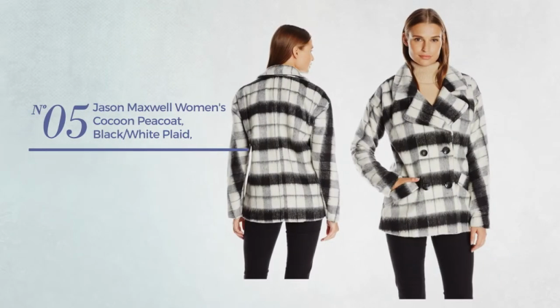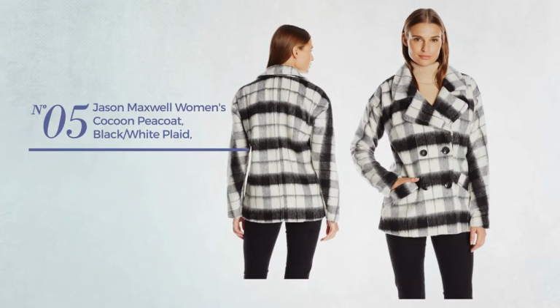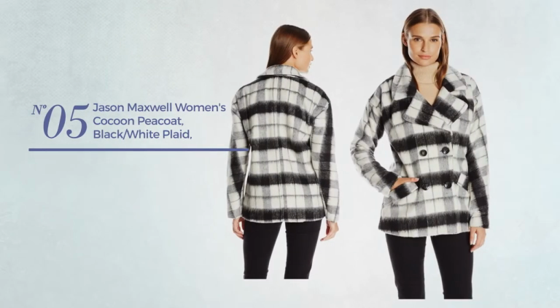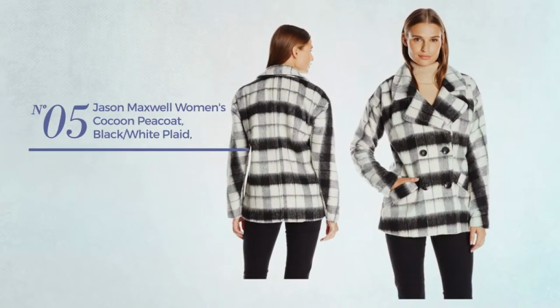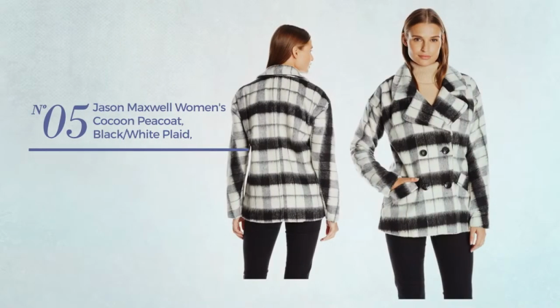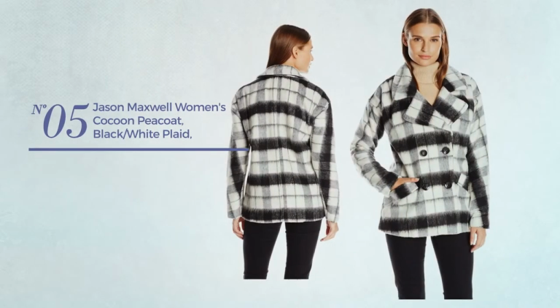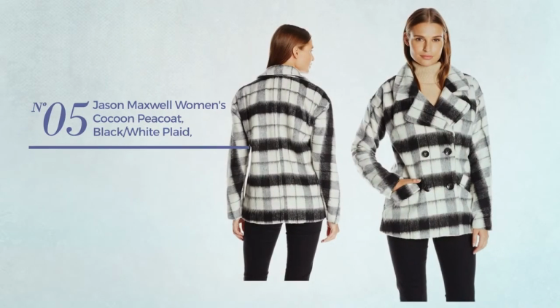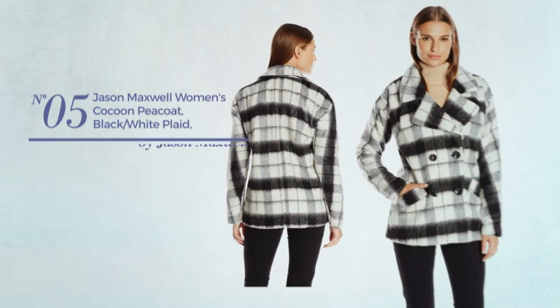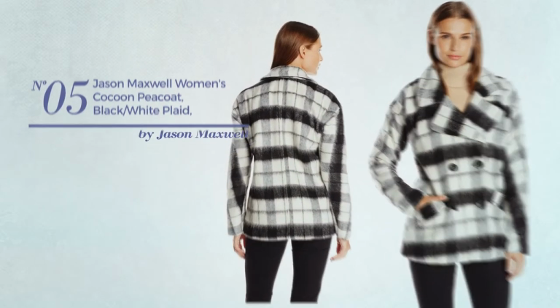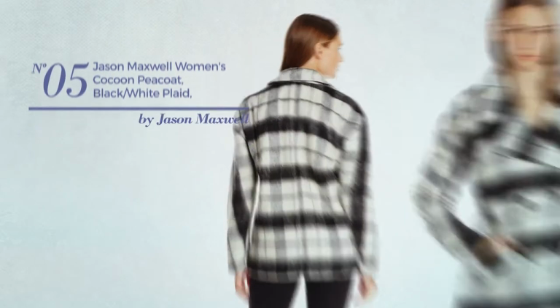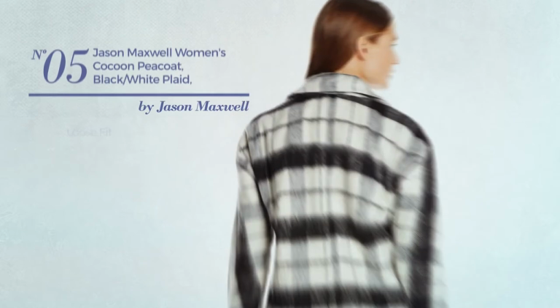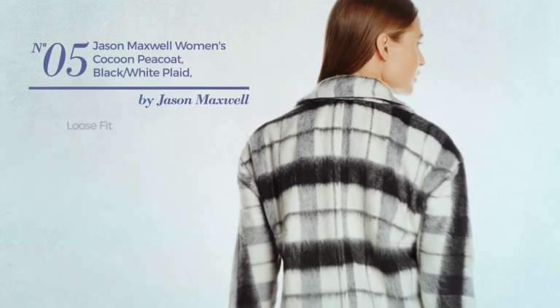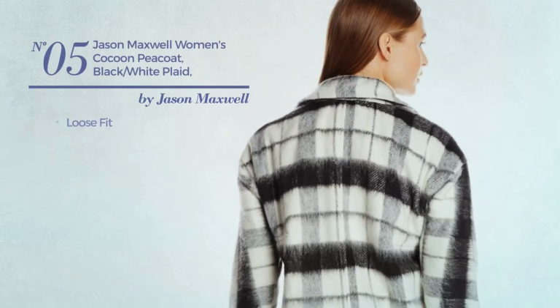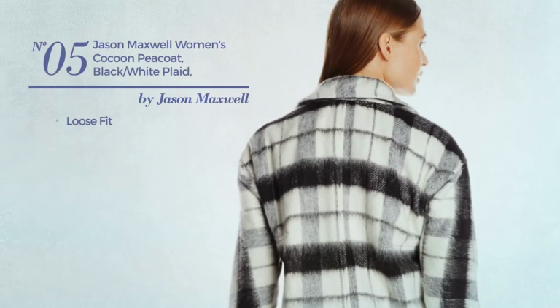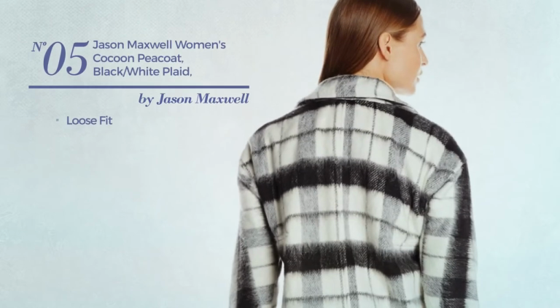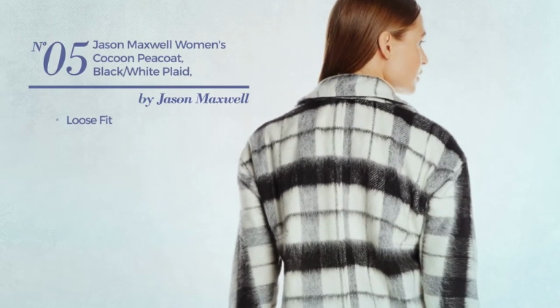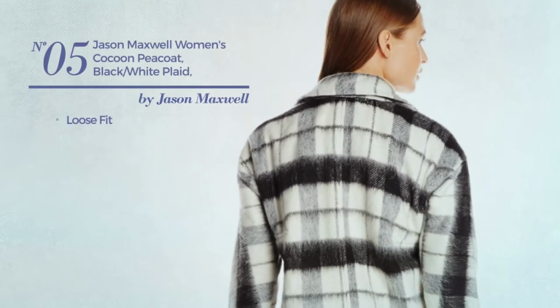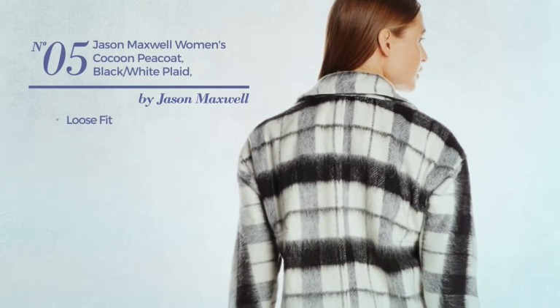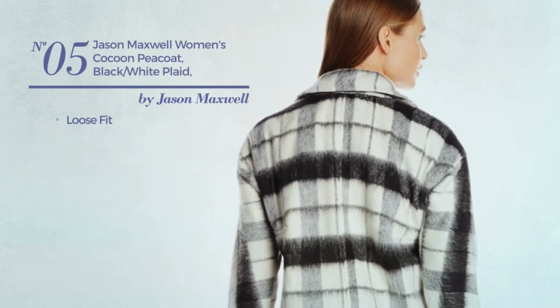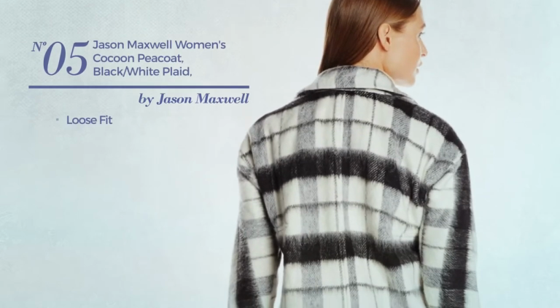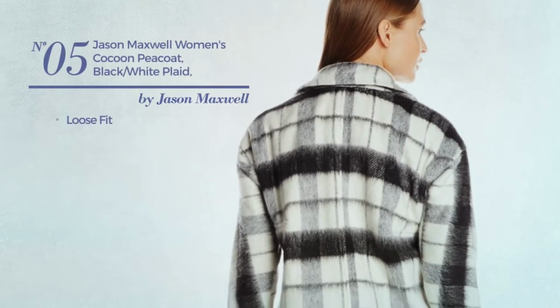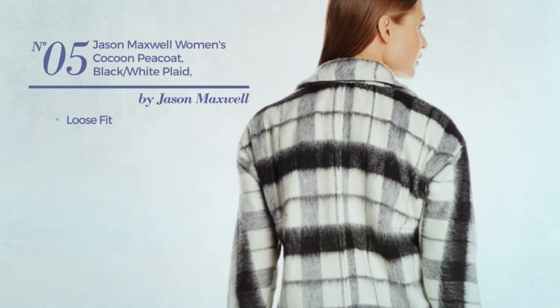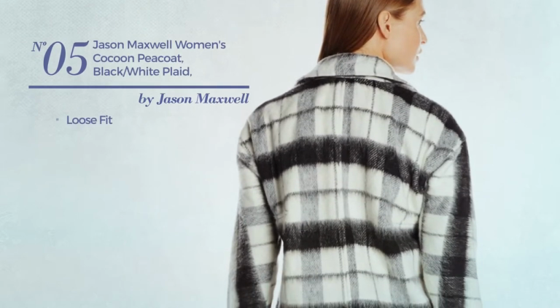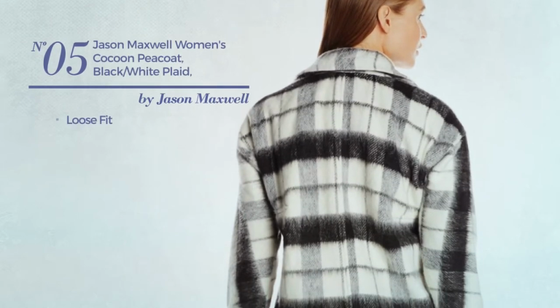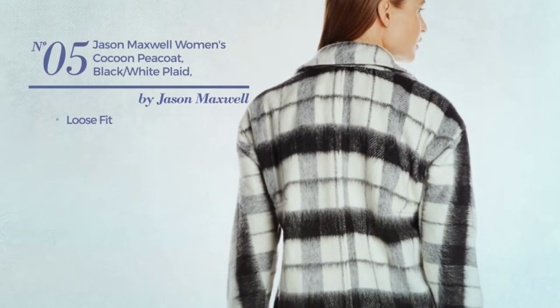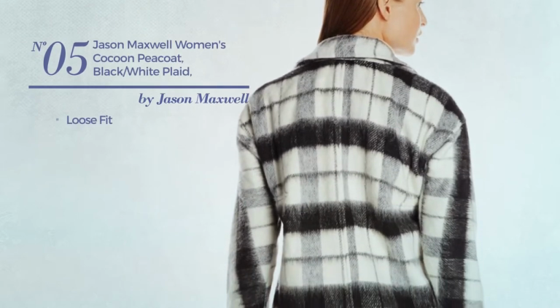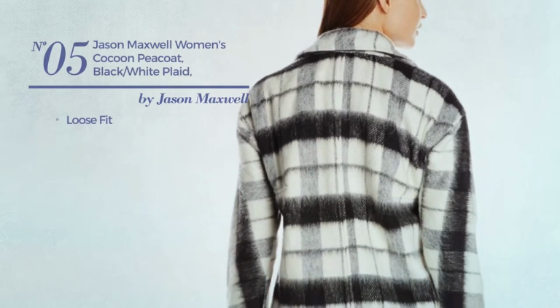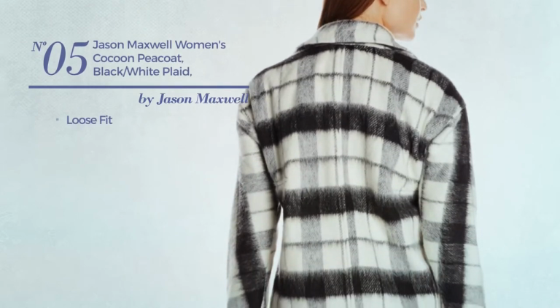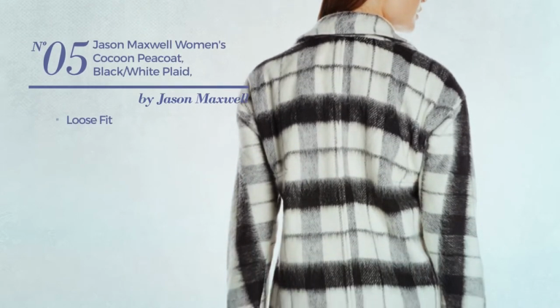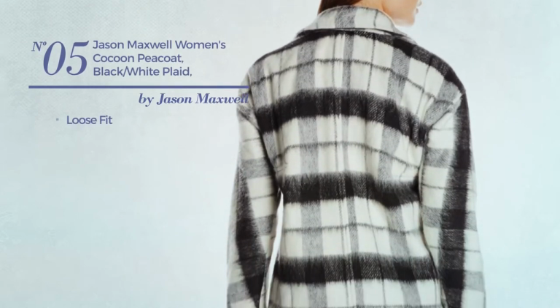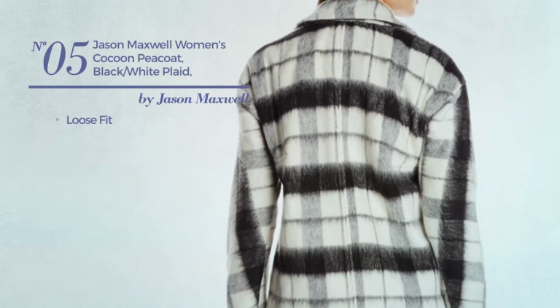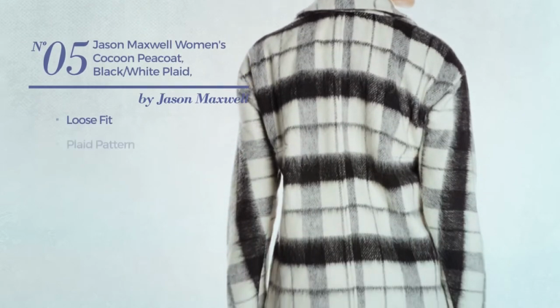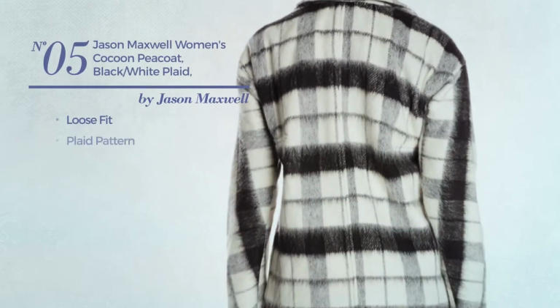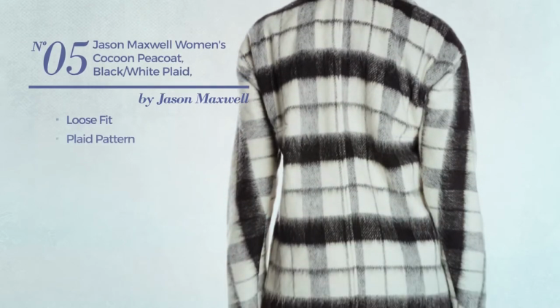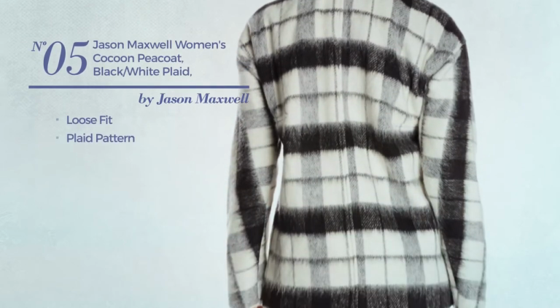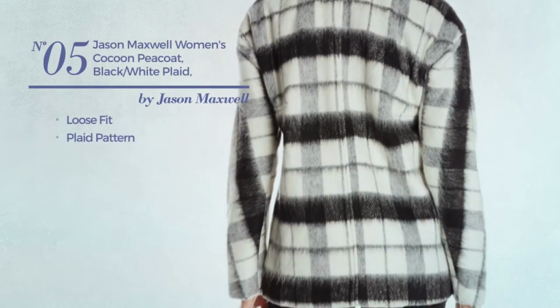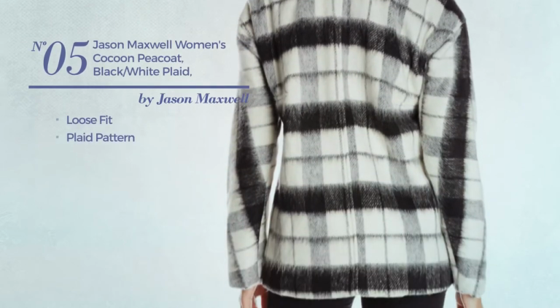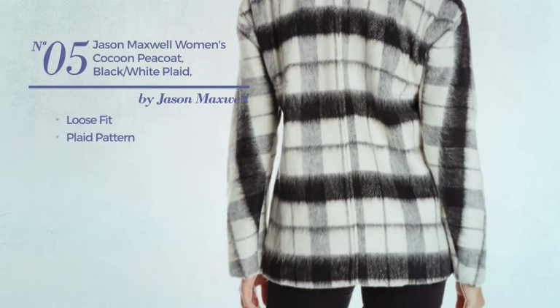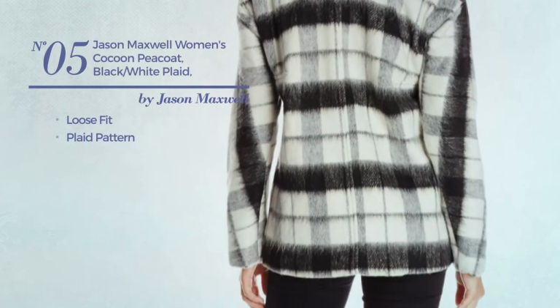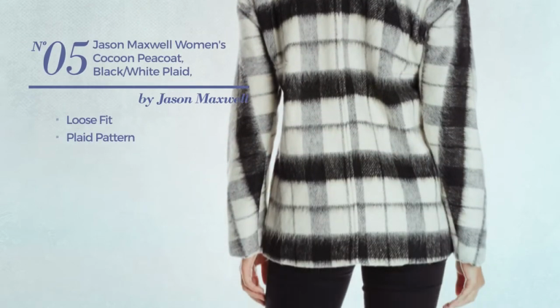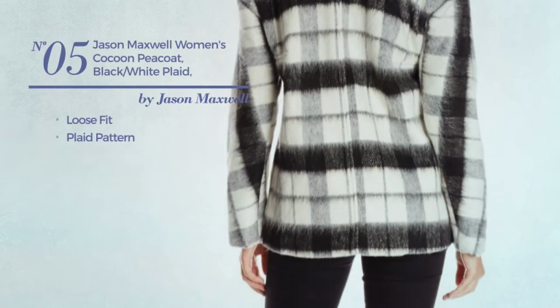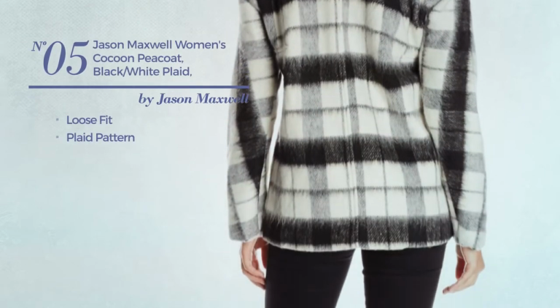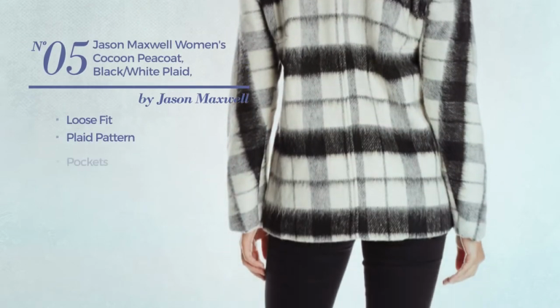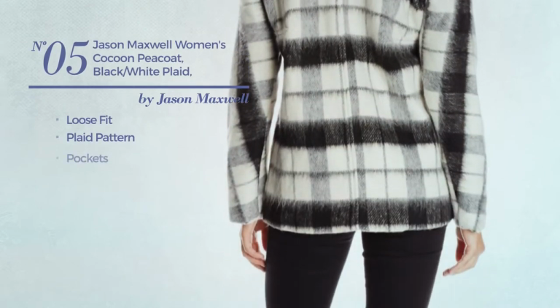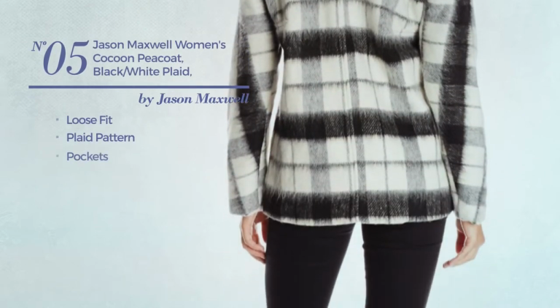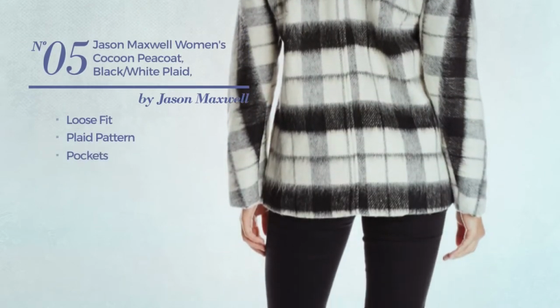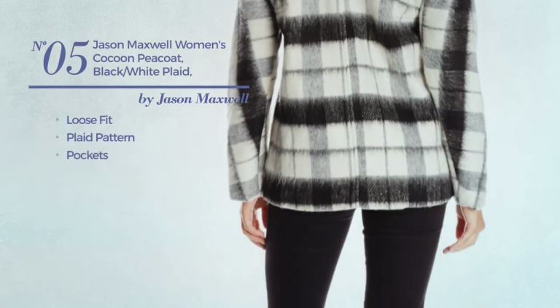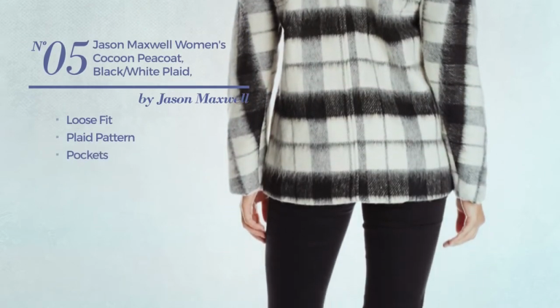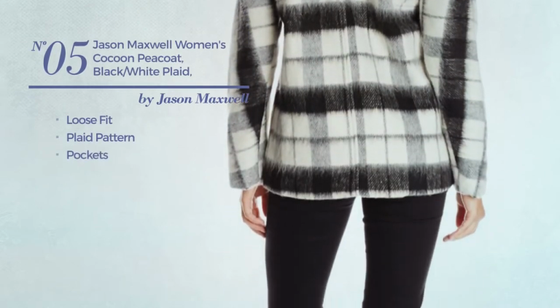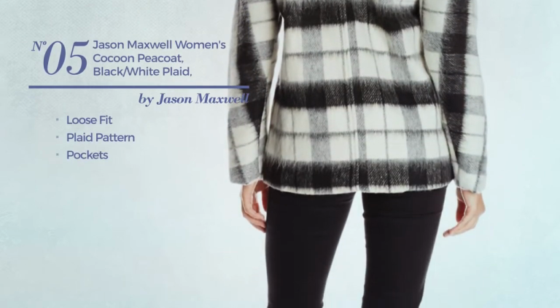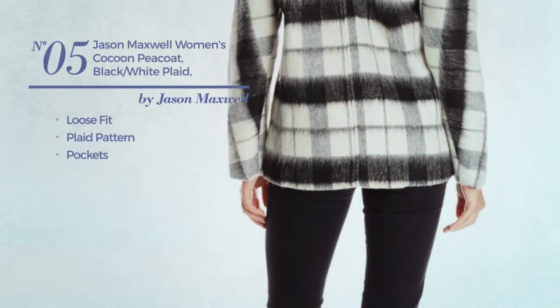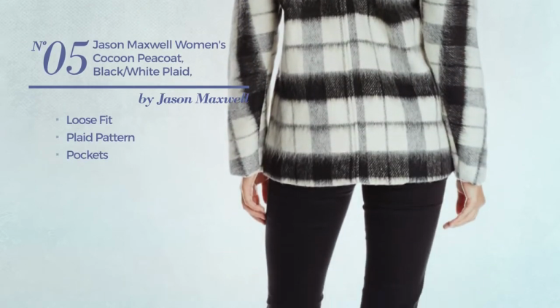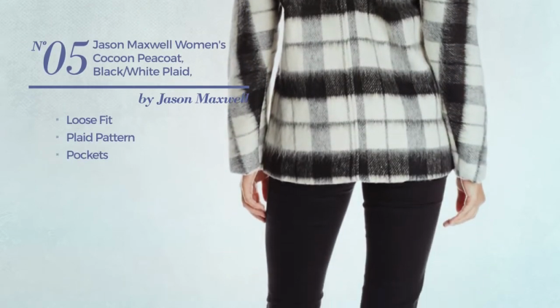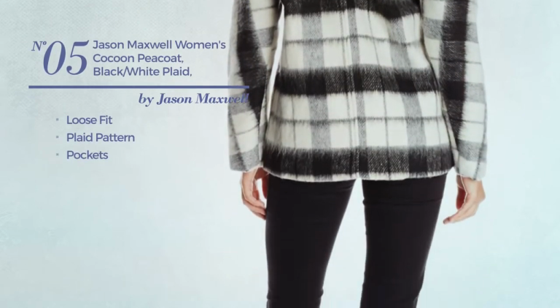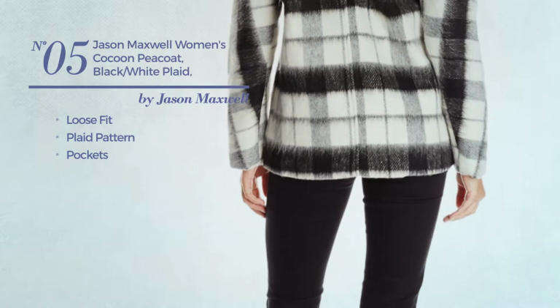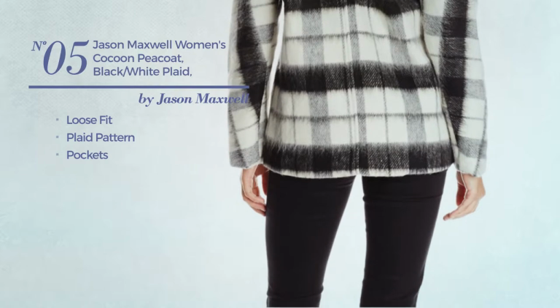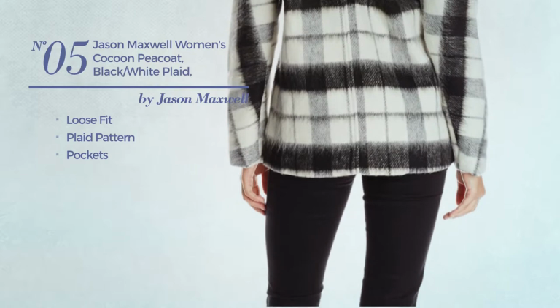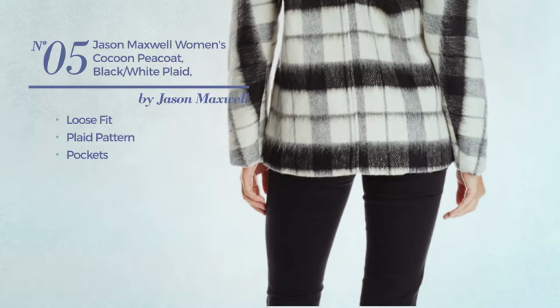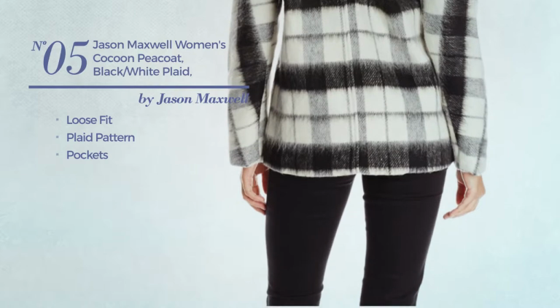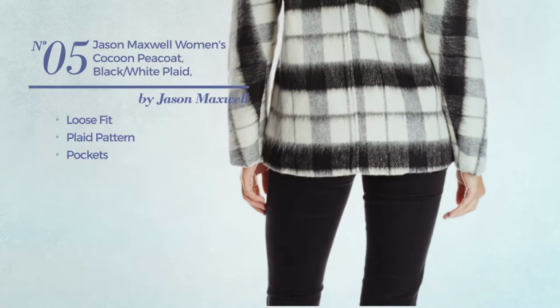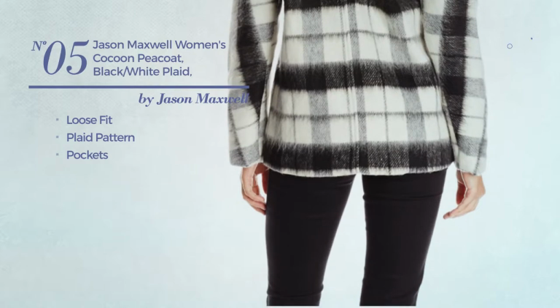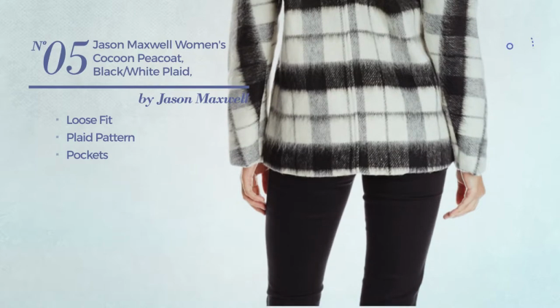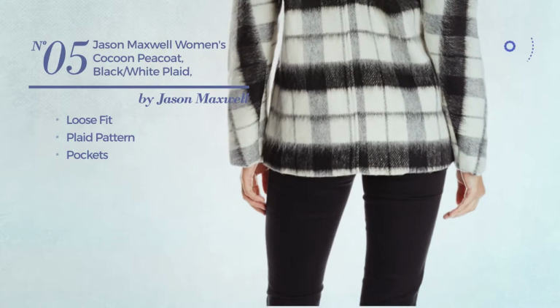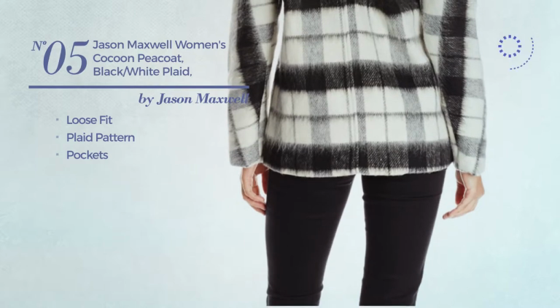Number 5. A loose fit coat. Featuring a plaid pattern, with a pocket. Available in 2 more colors.